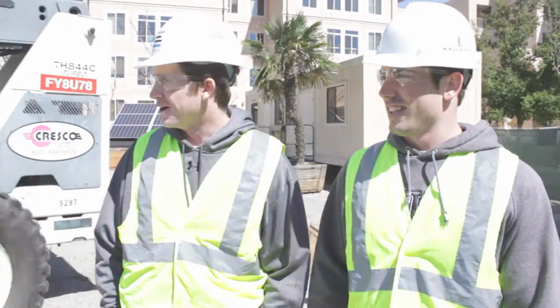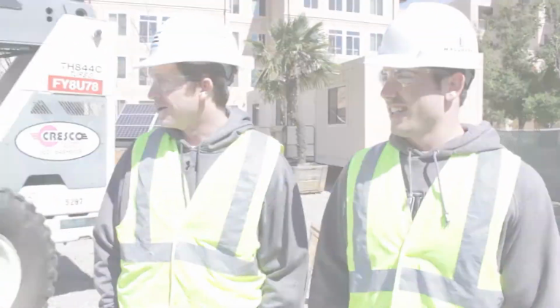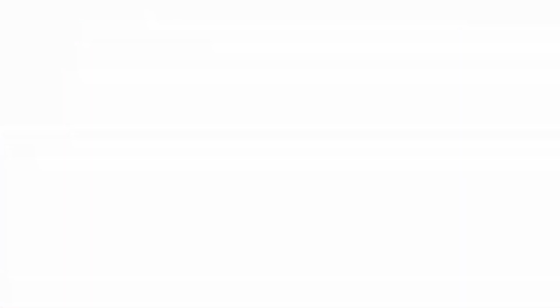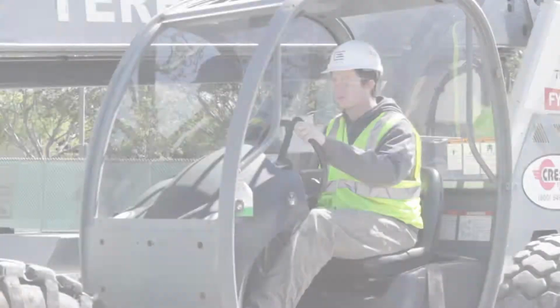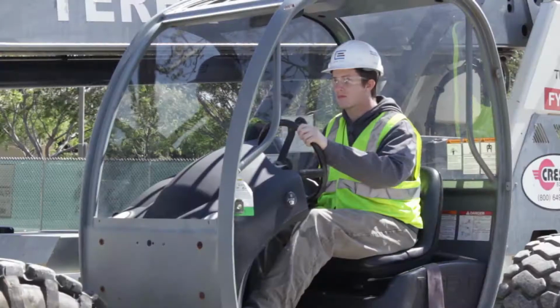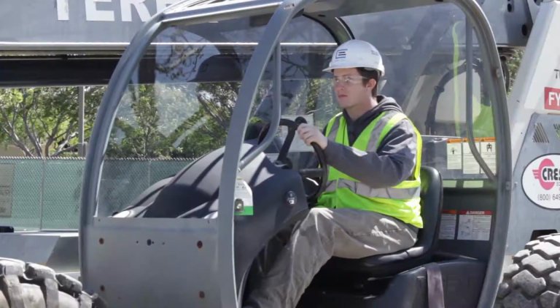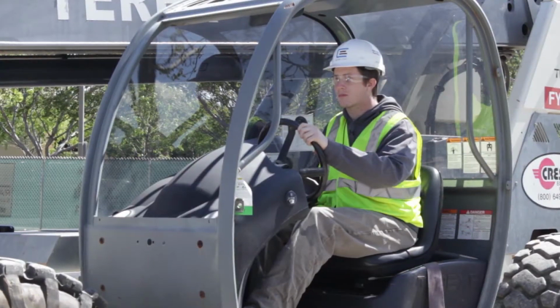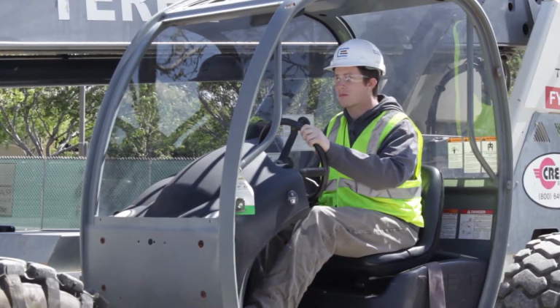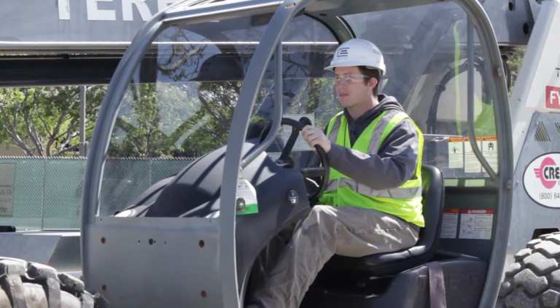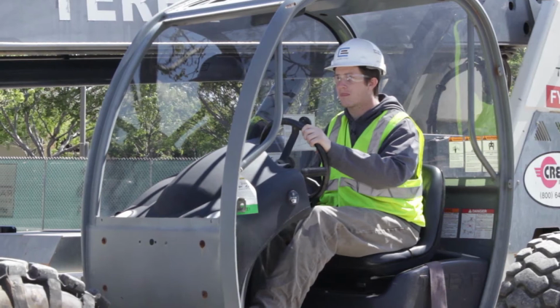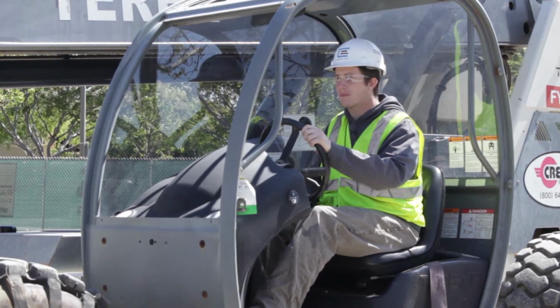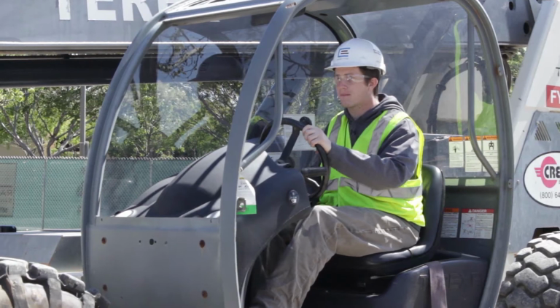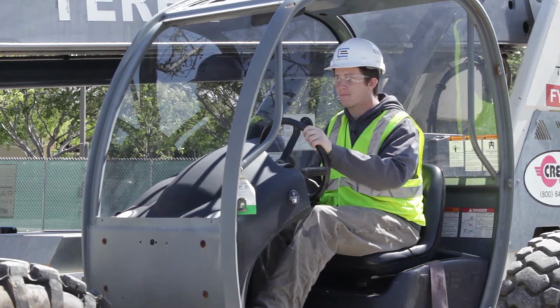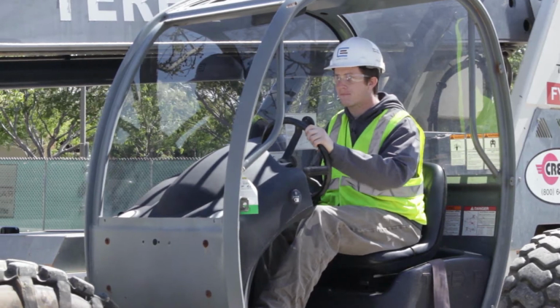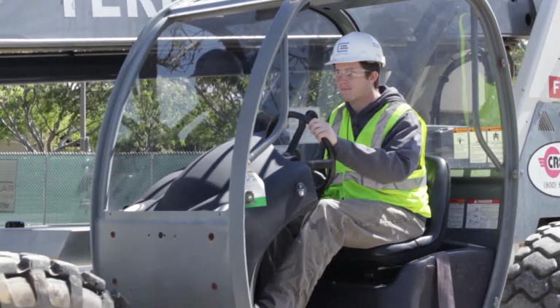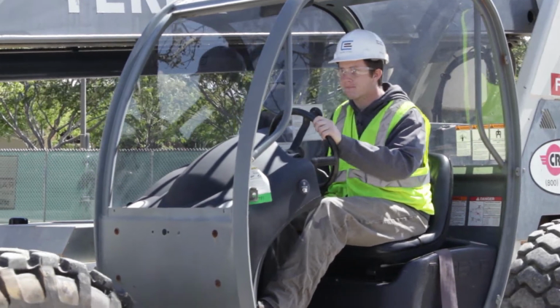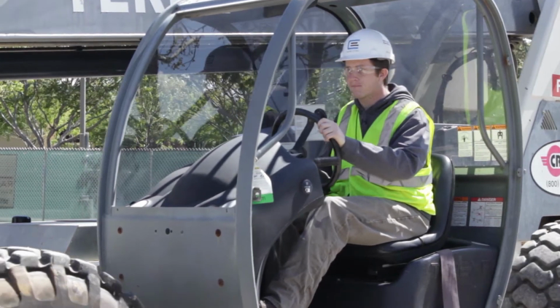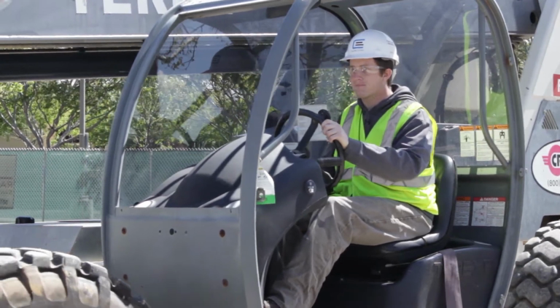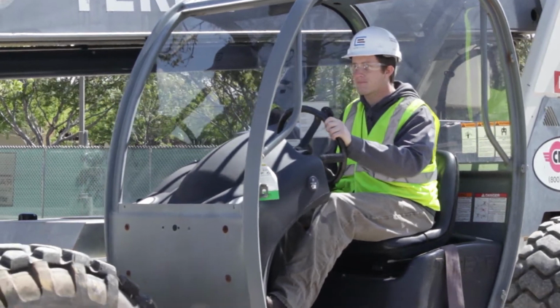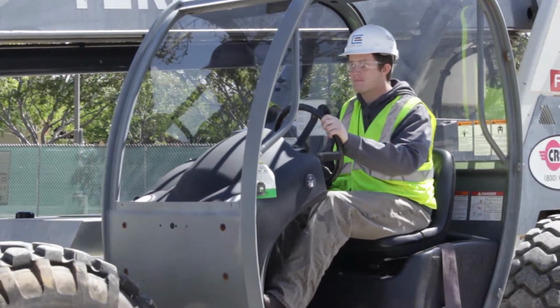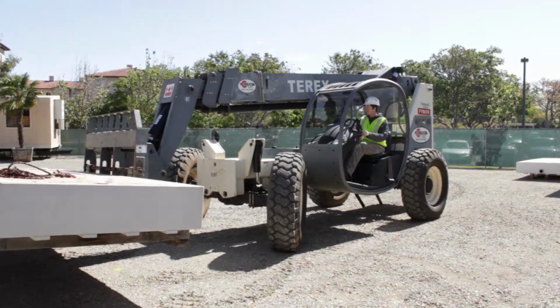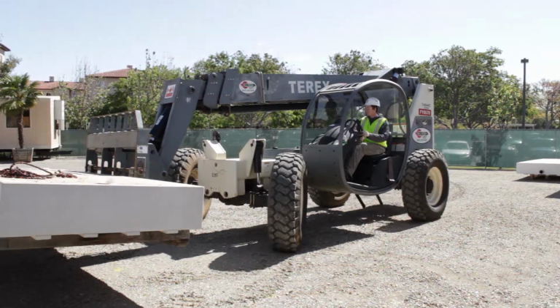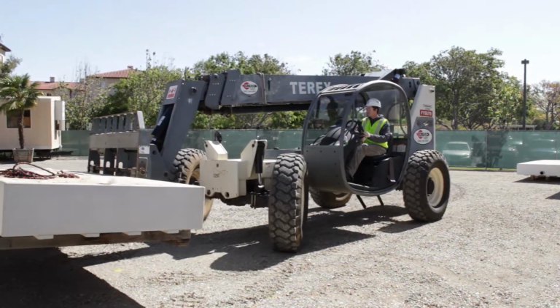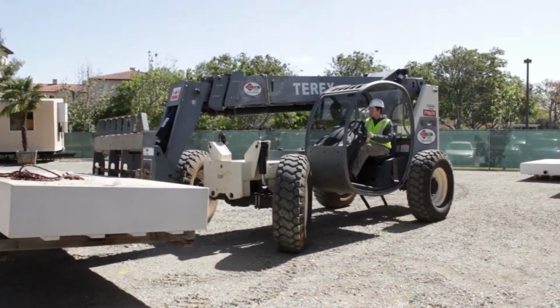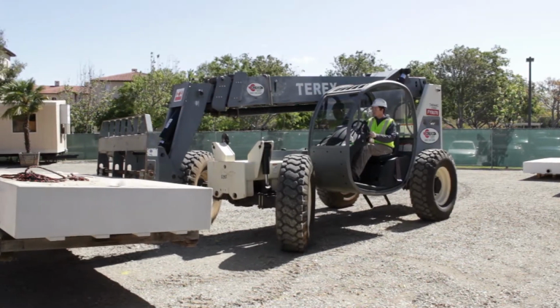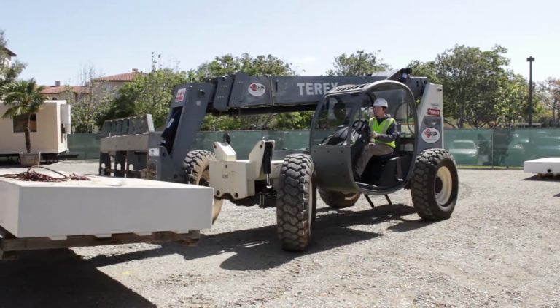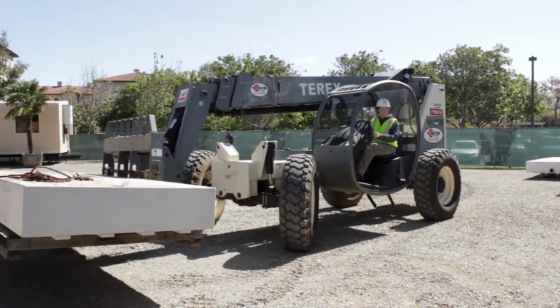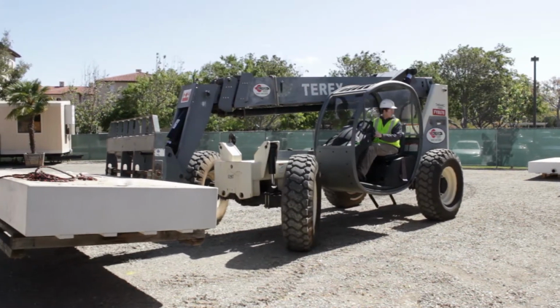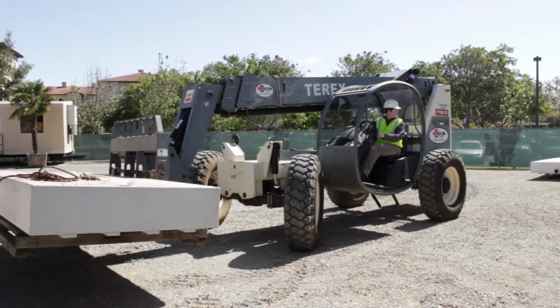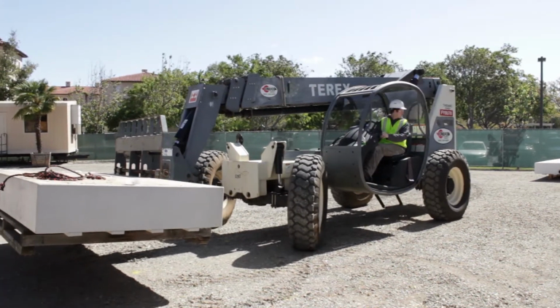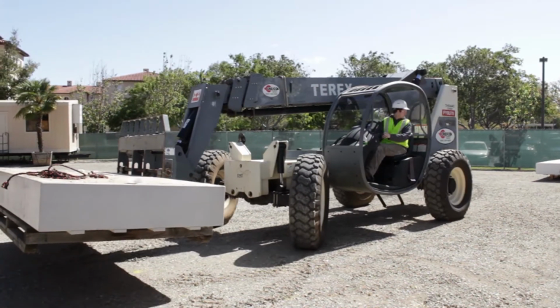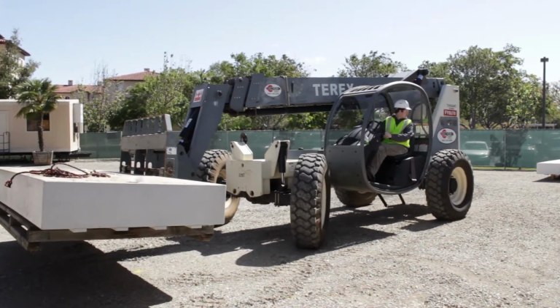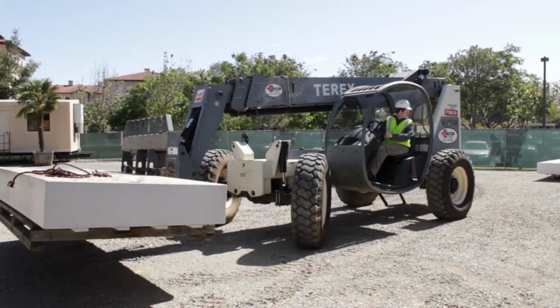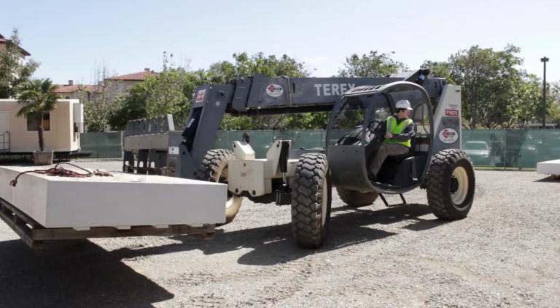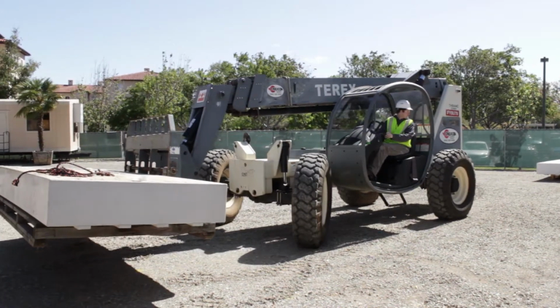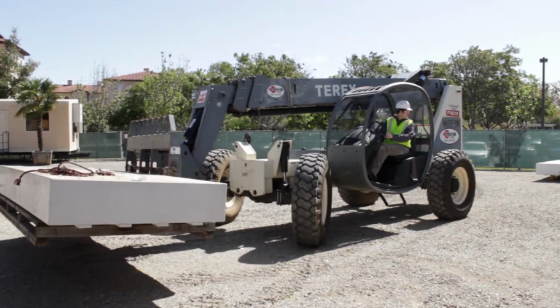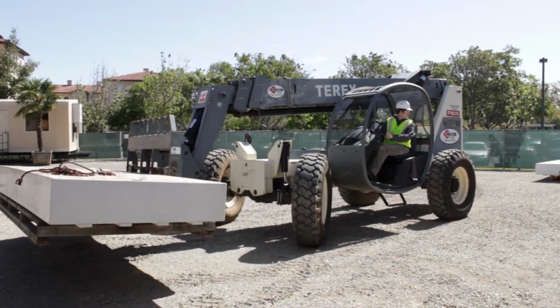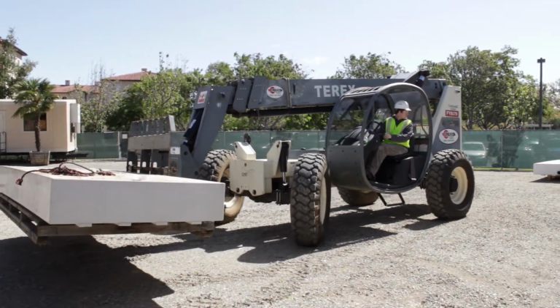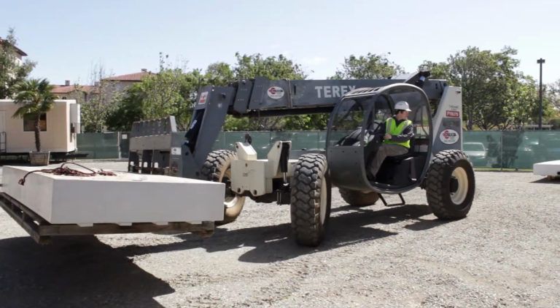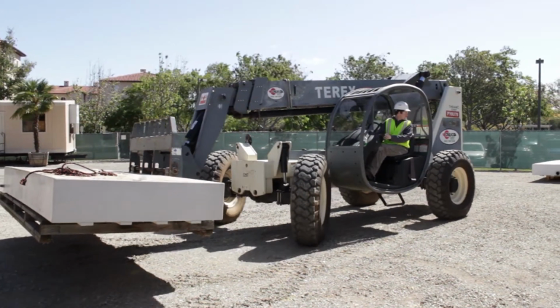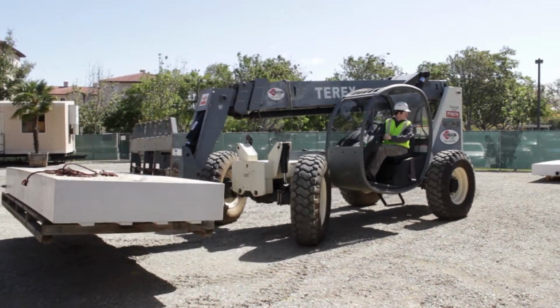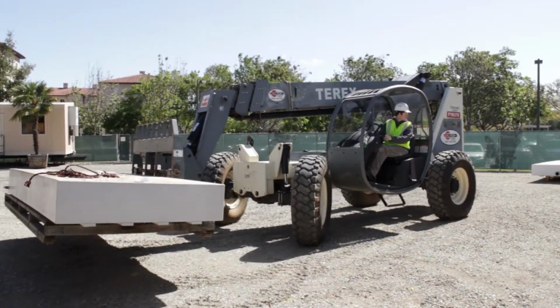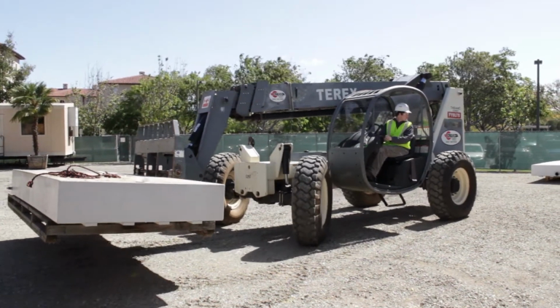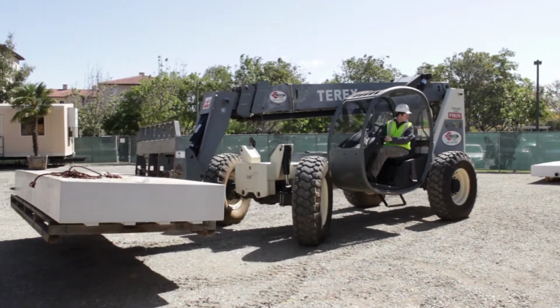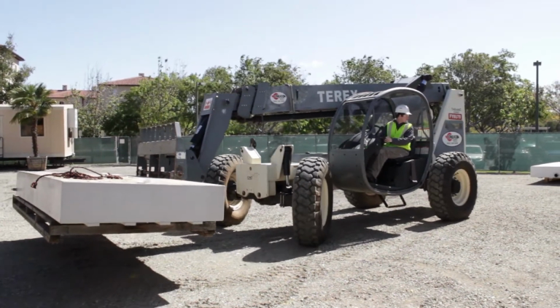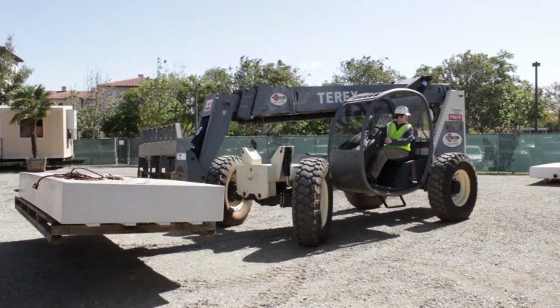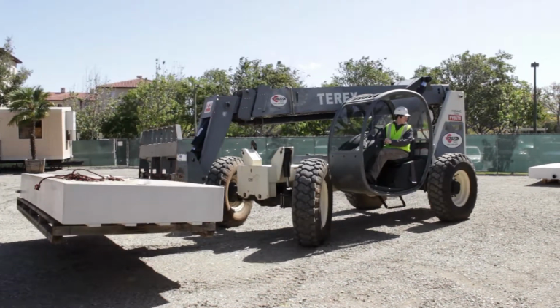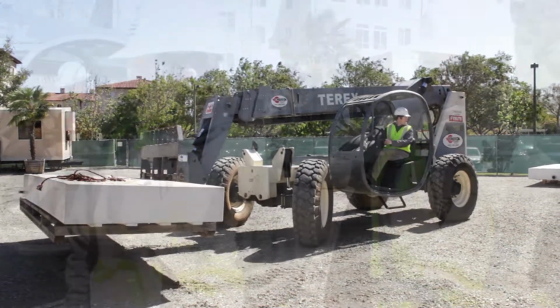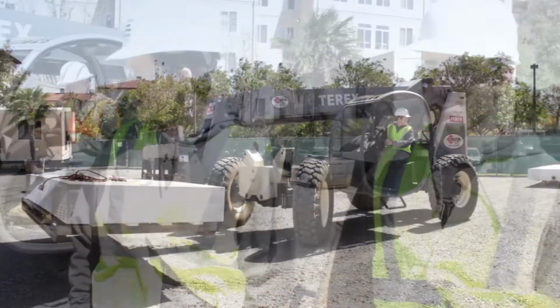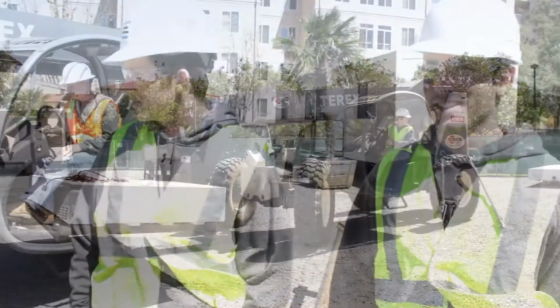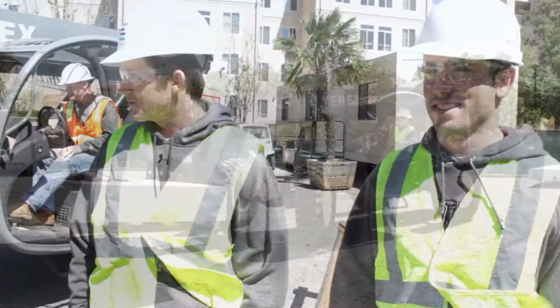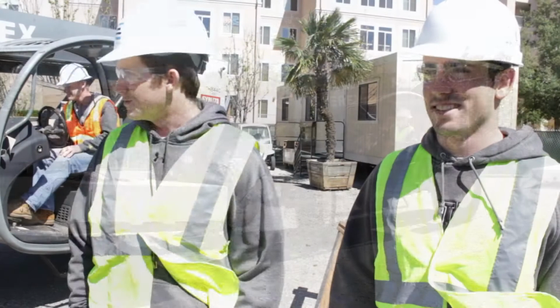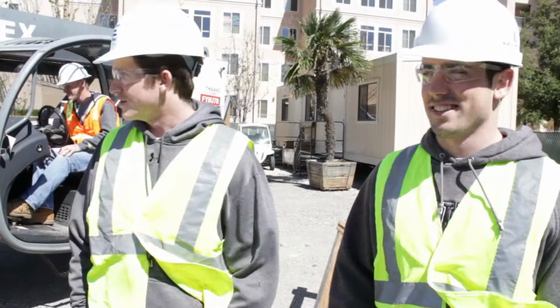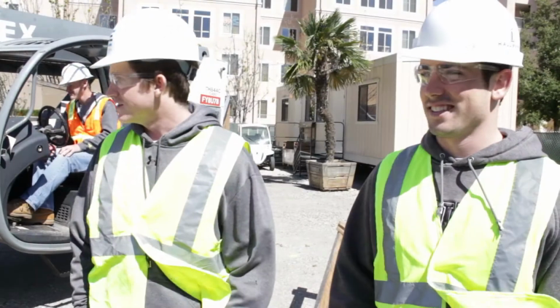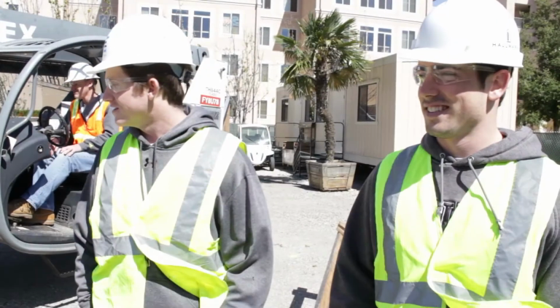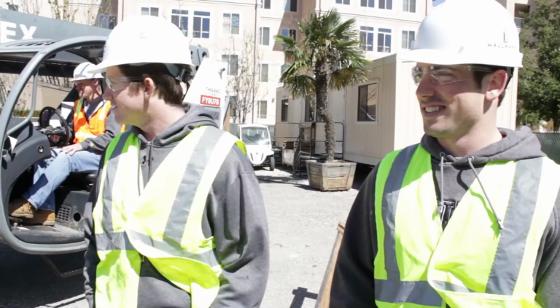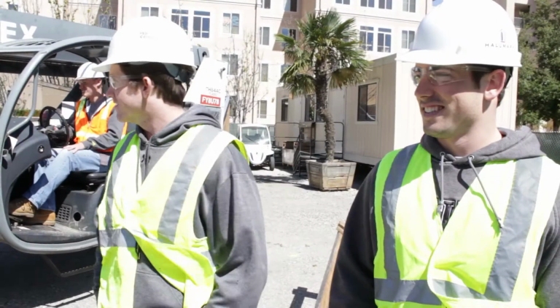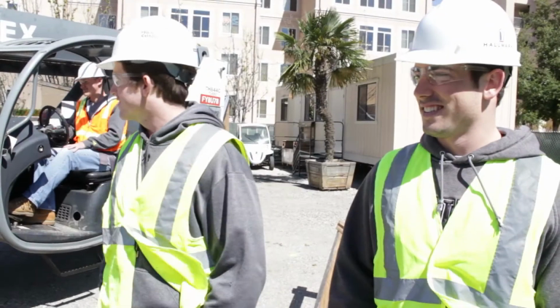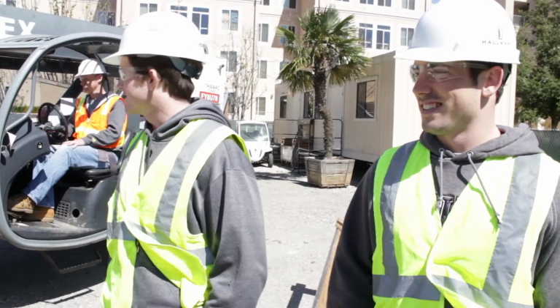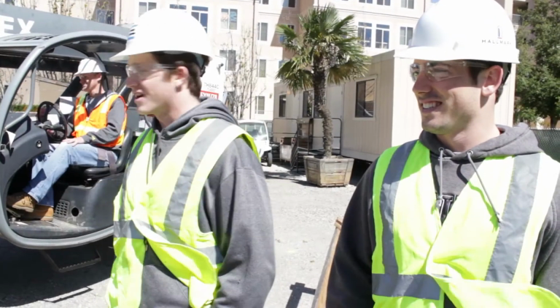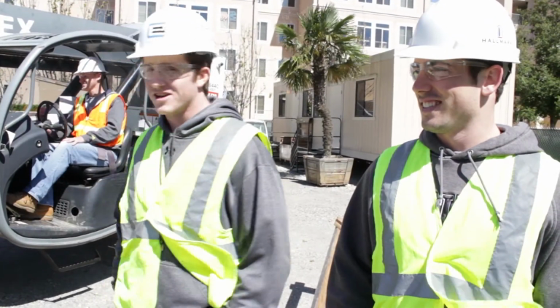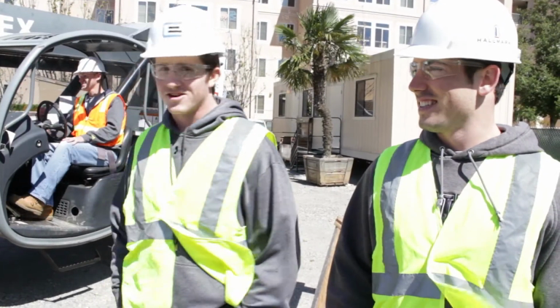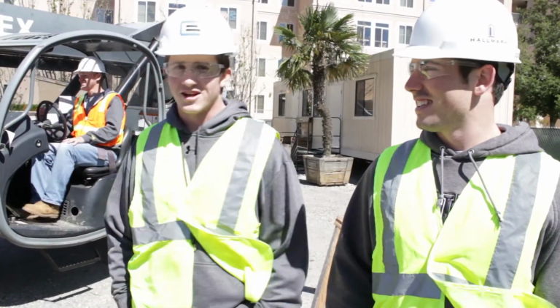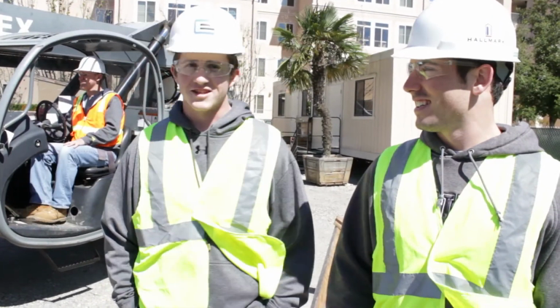It's my first time ever doing this thing. I've never worked on anything close to this. I've done smaller forklifts, but it's kinda crazy.